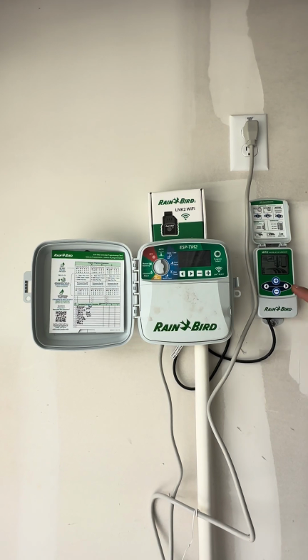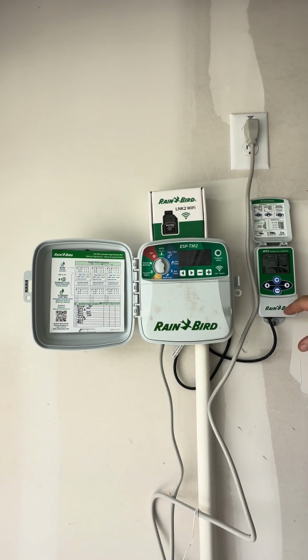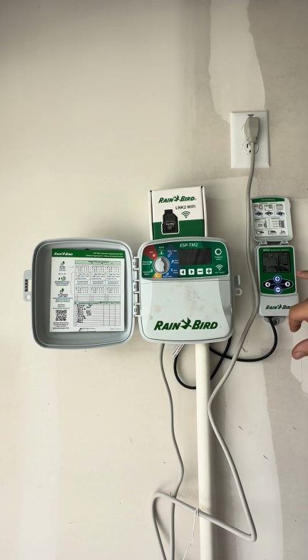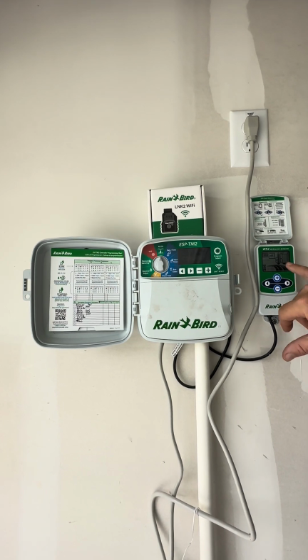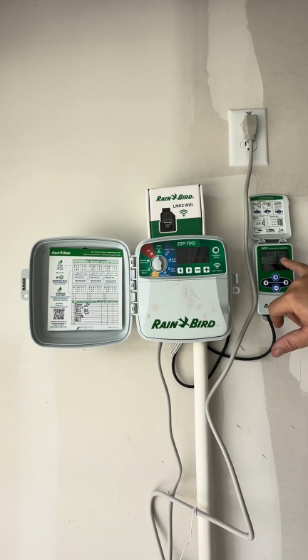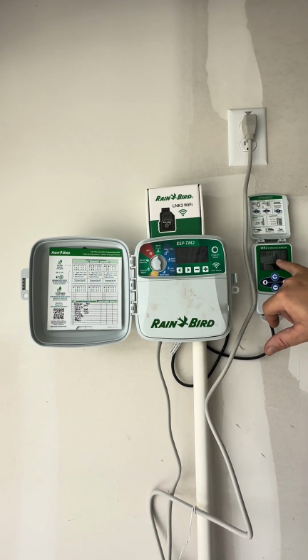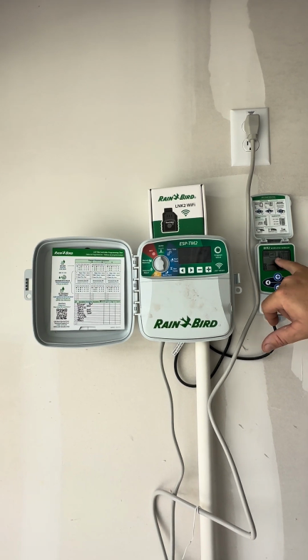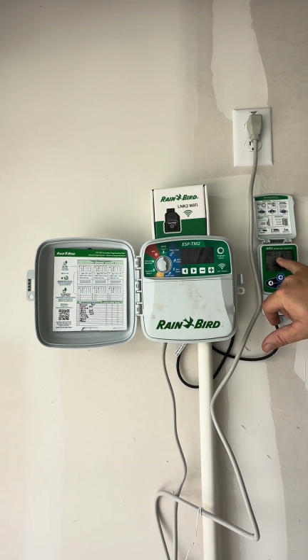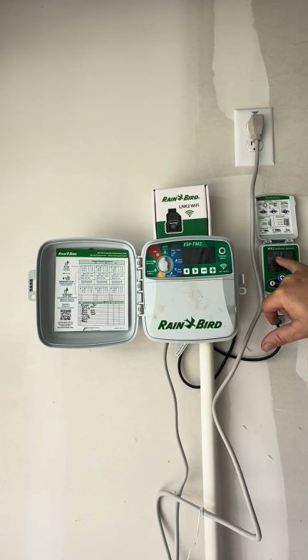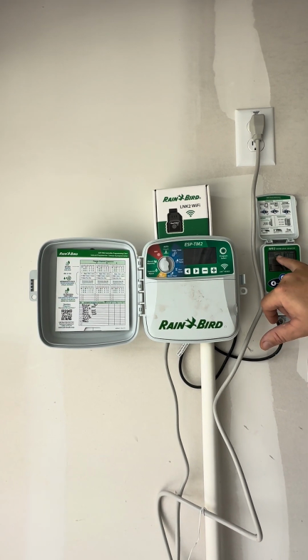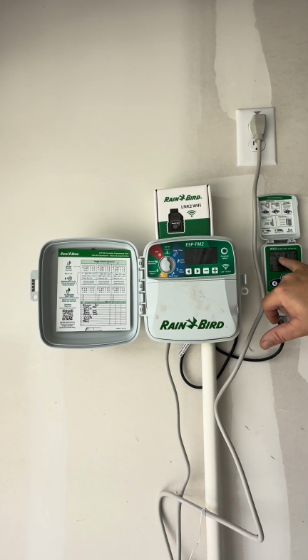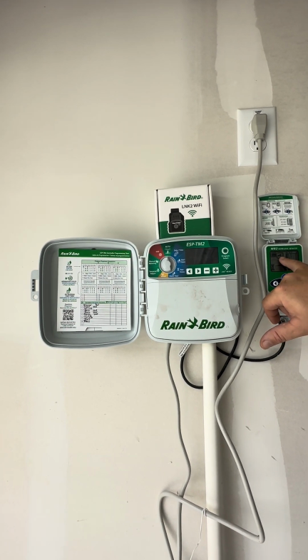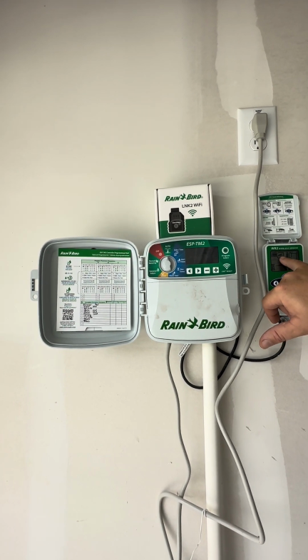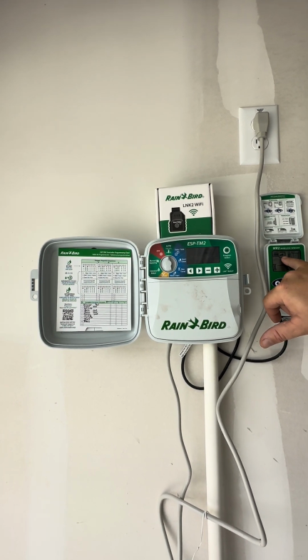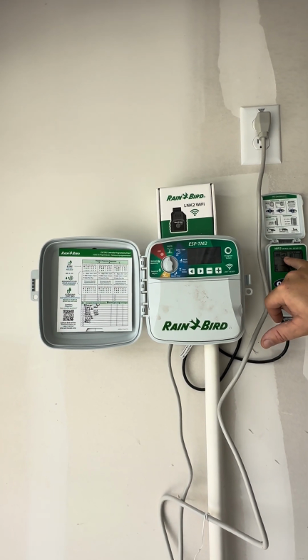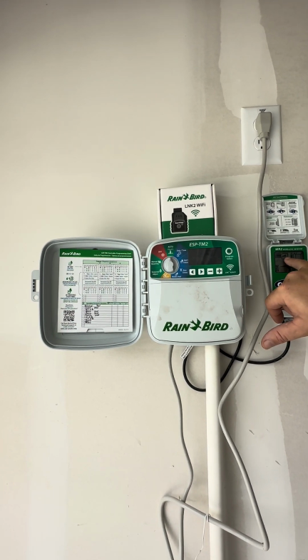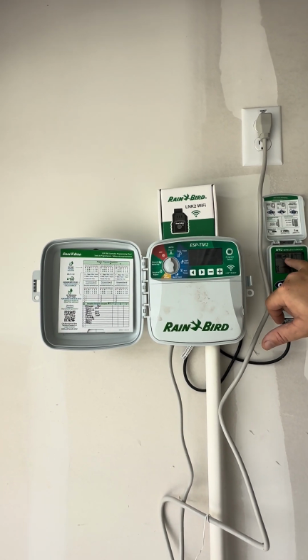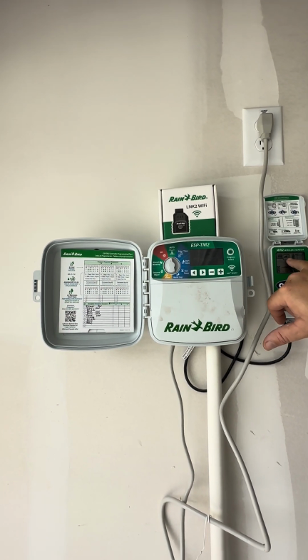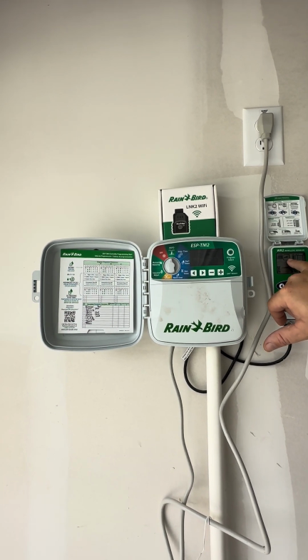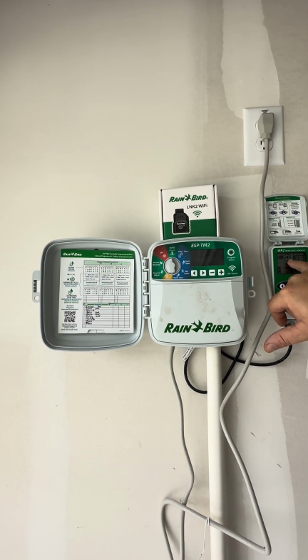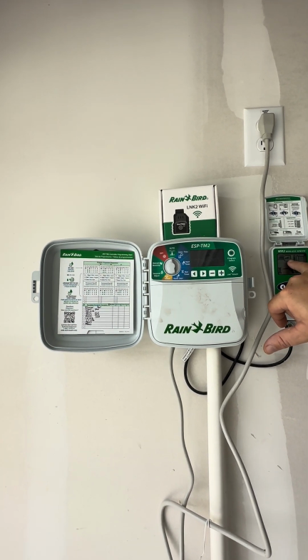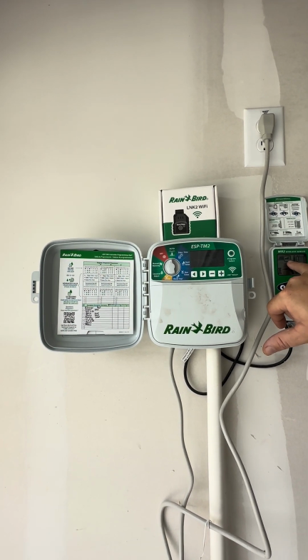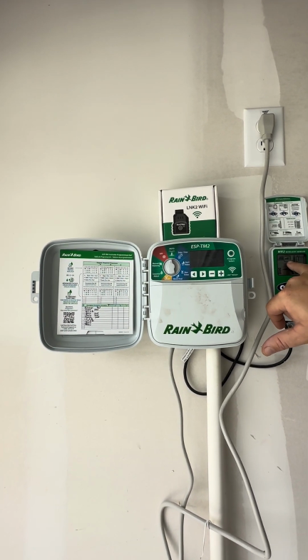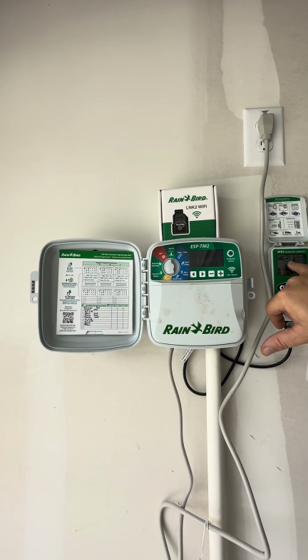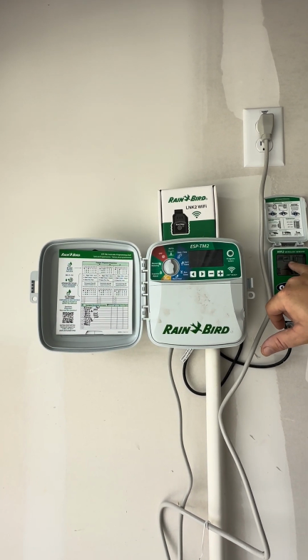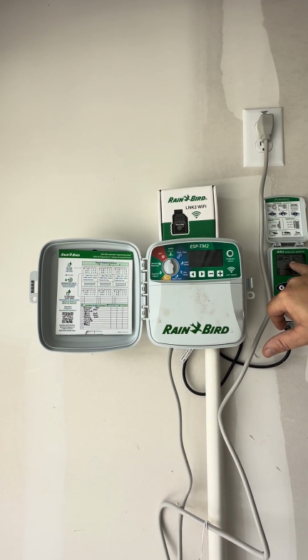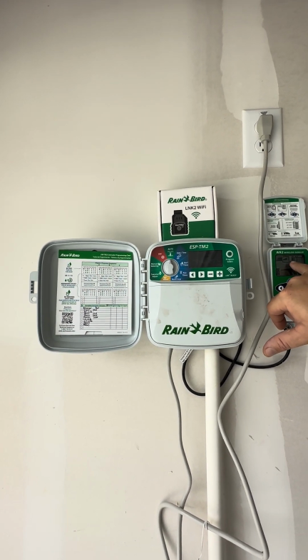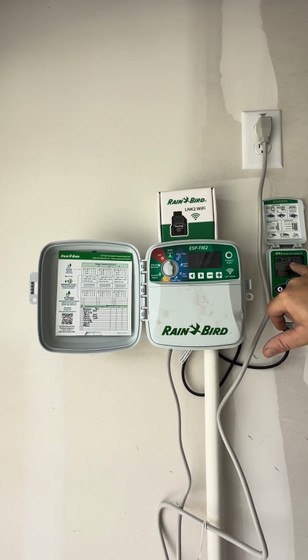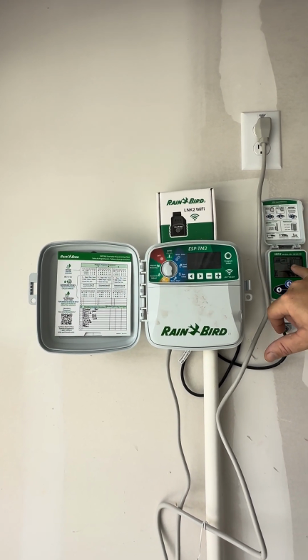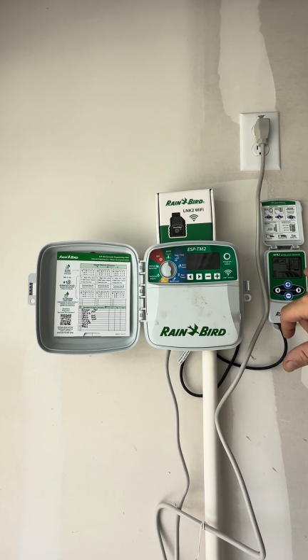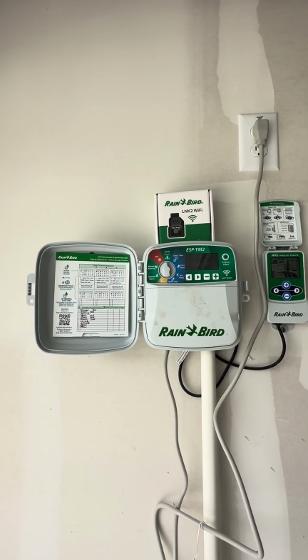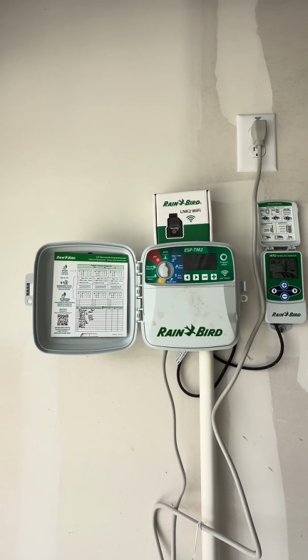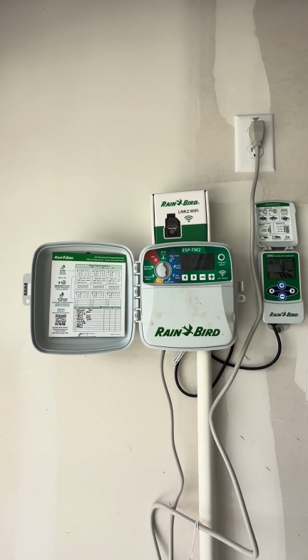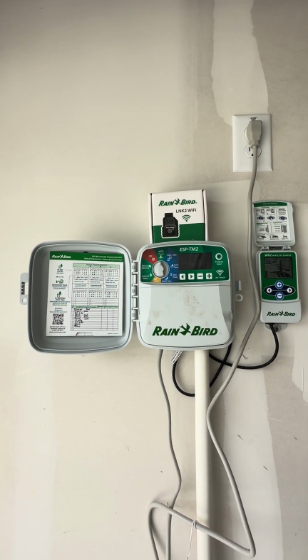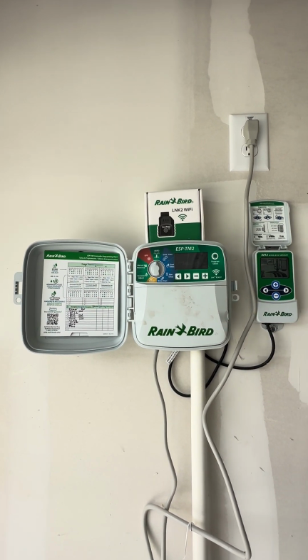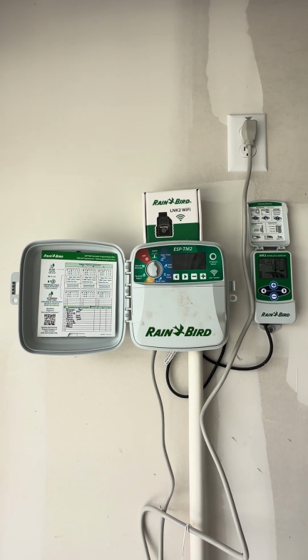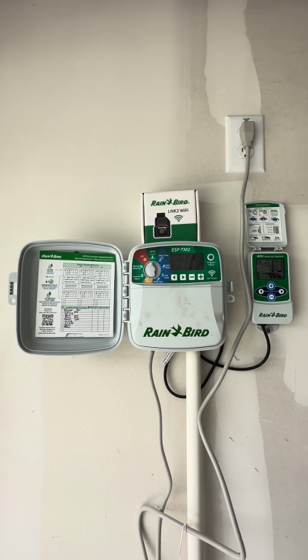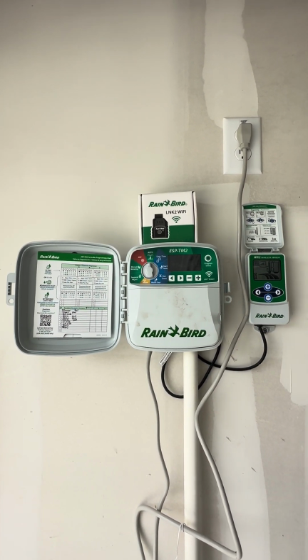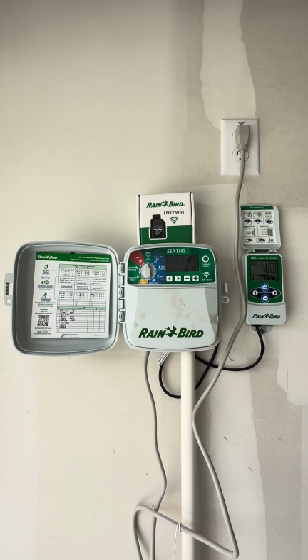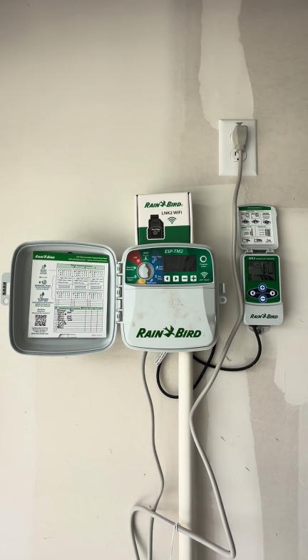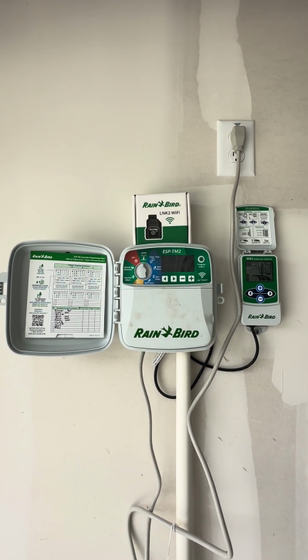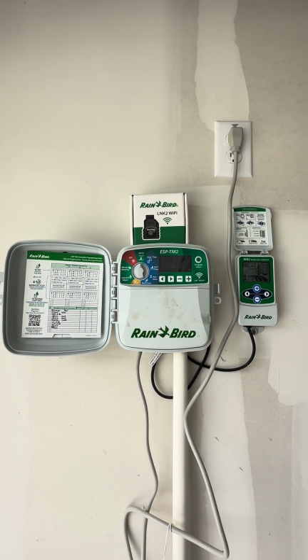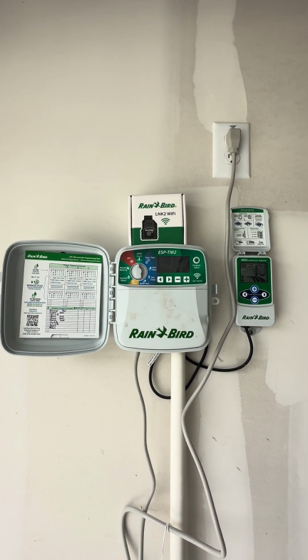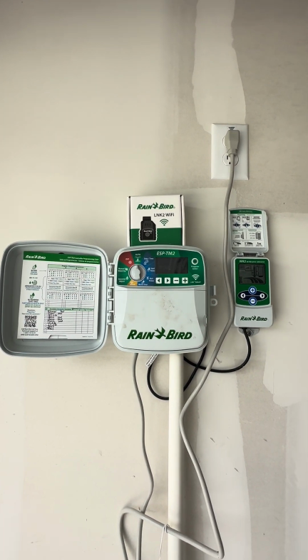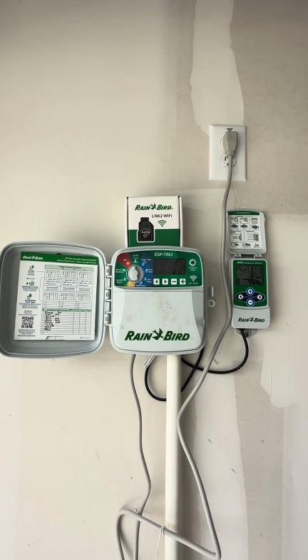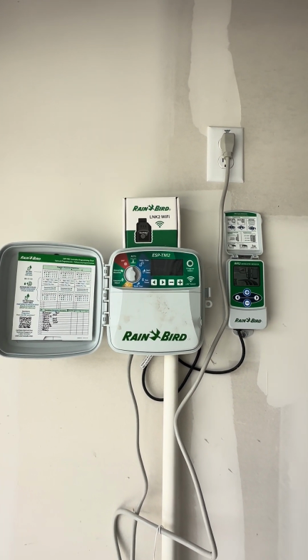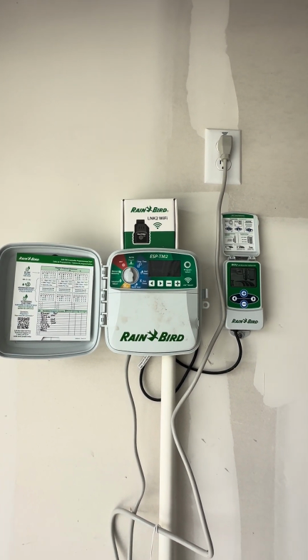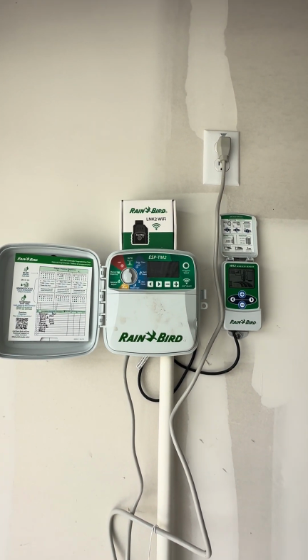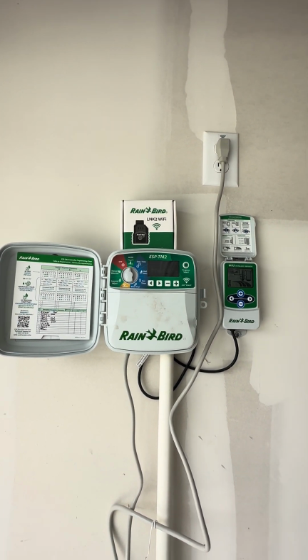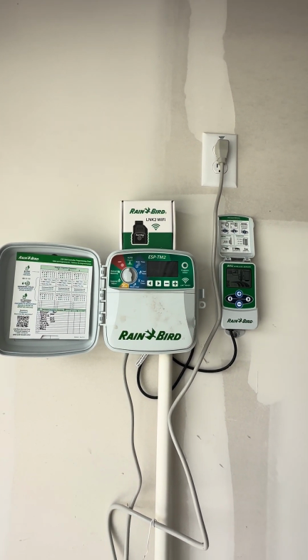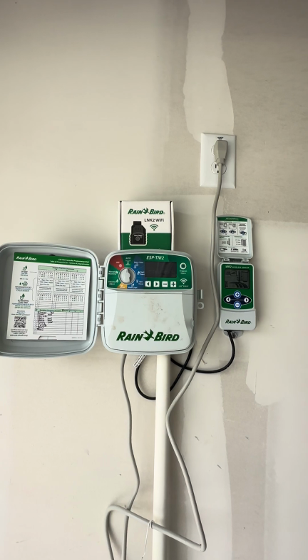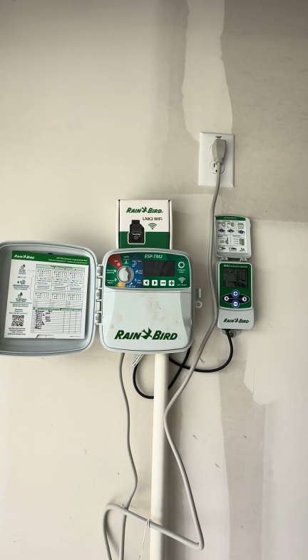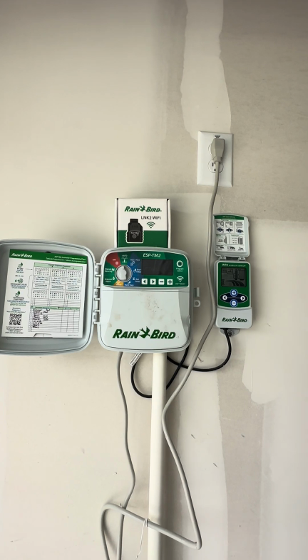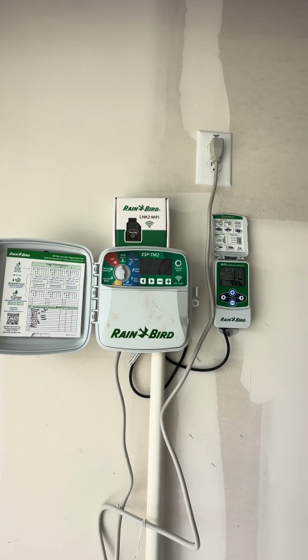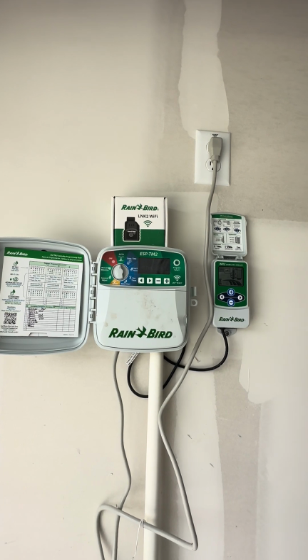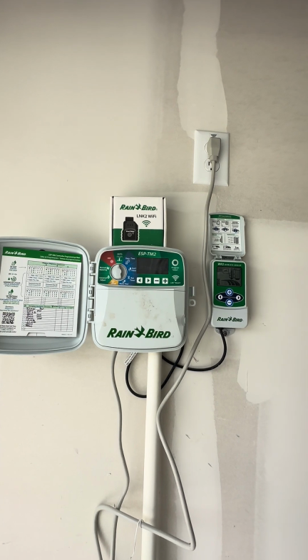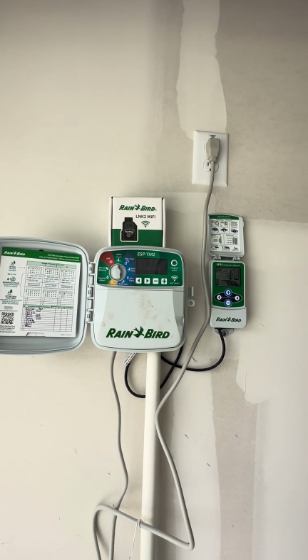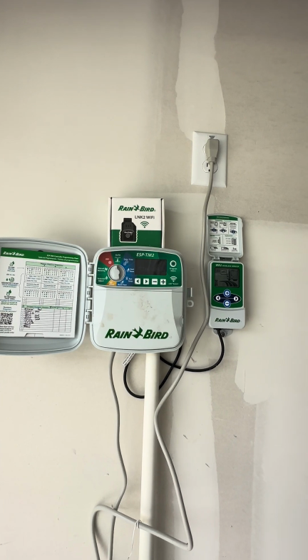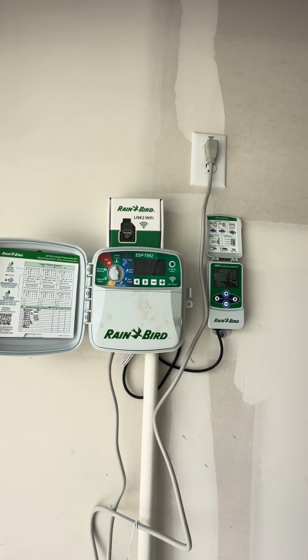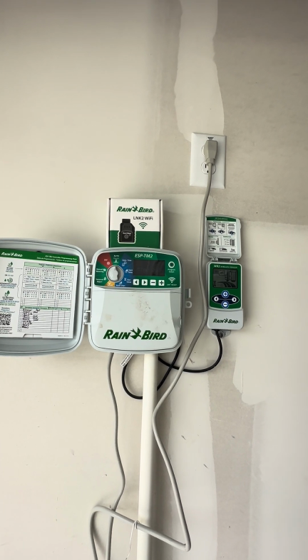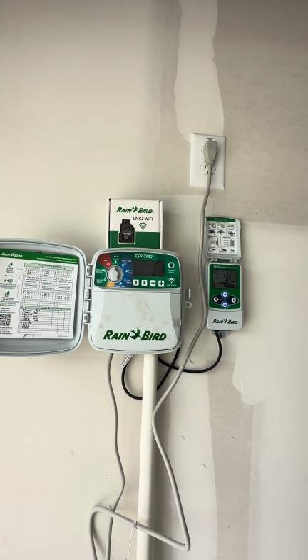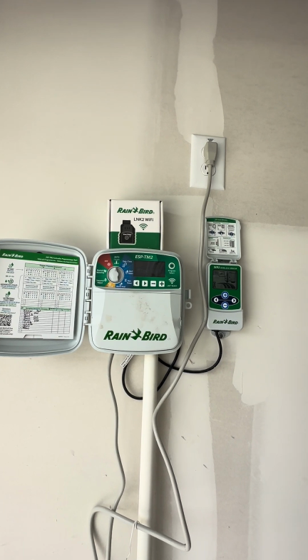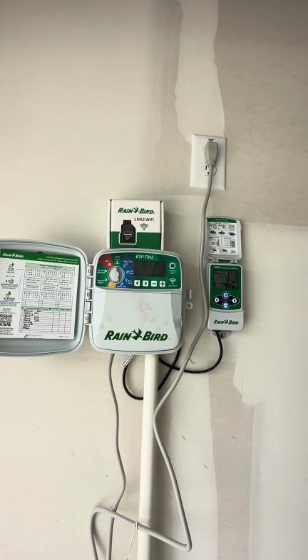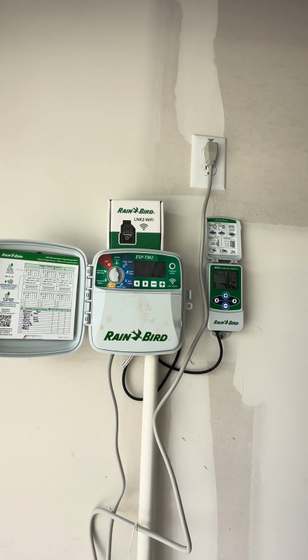This right here is the signal strength to that device. So you've got a good signal strength to it.